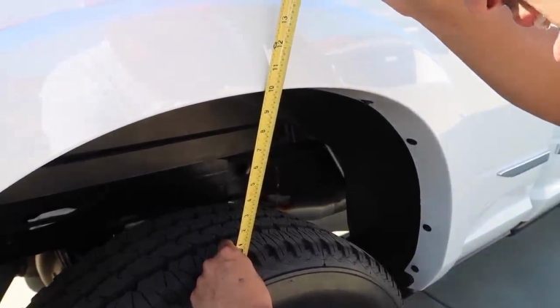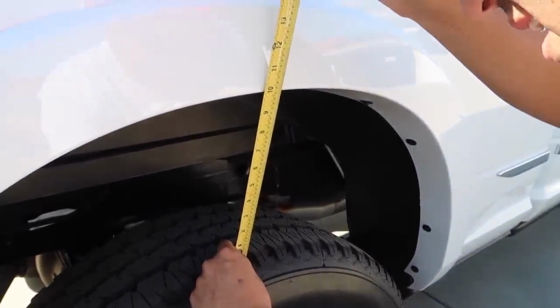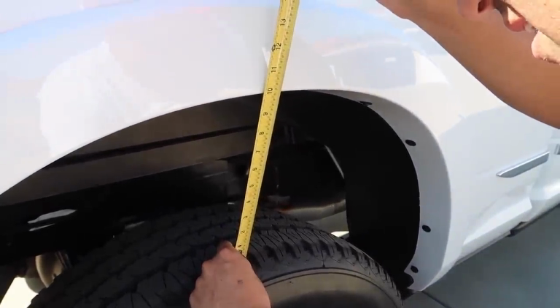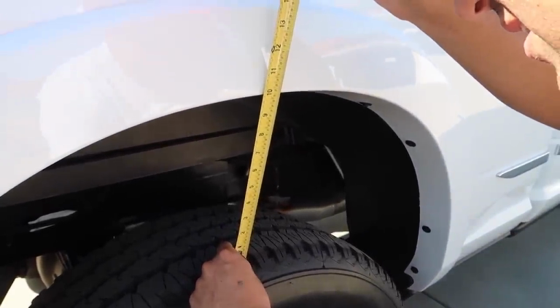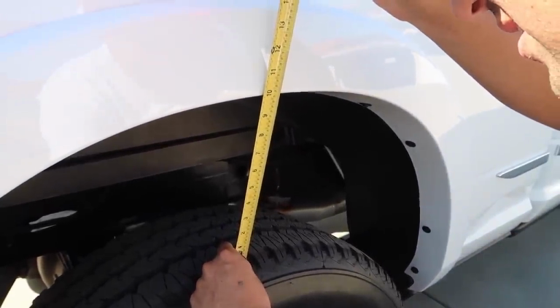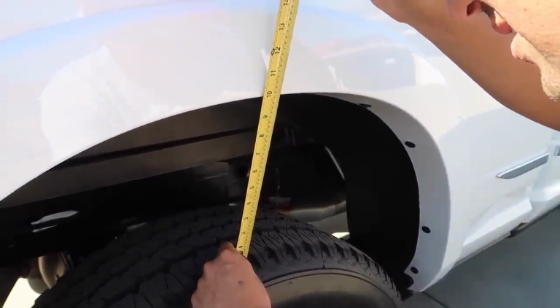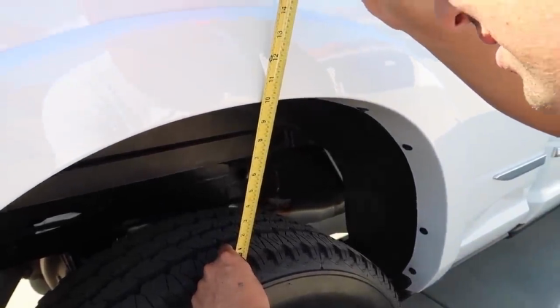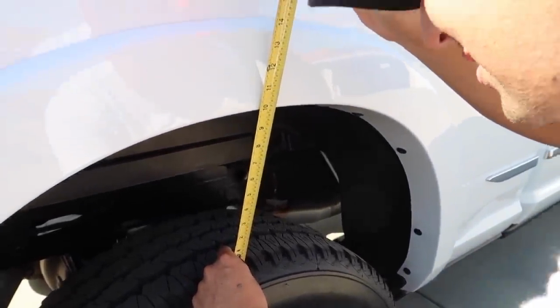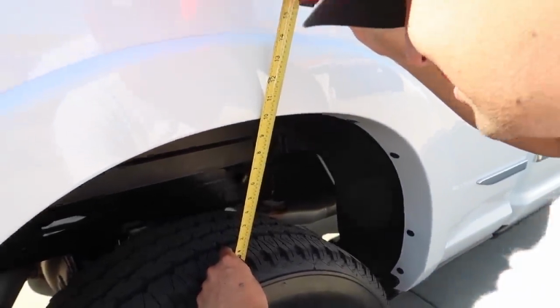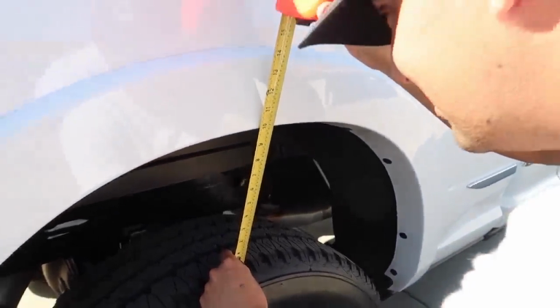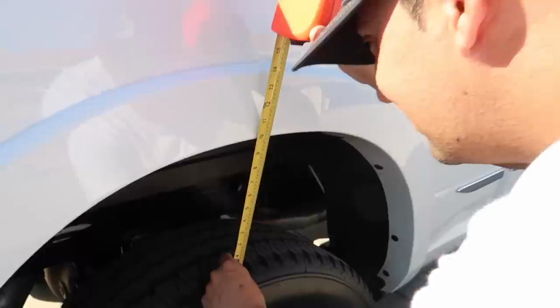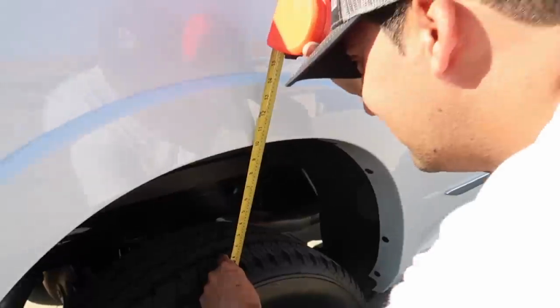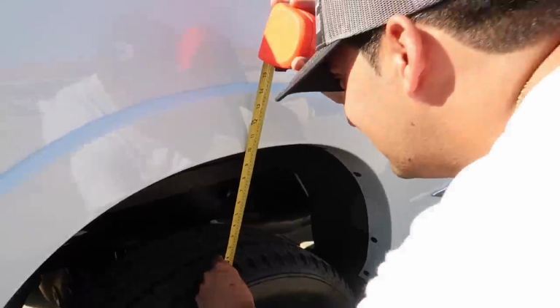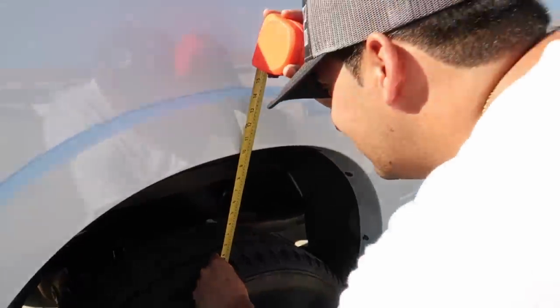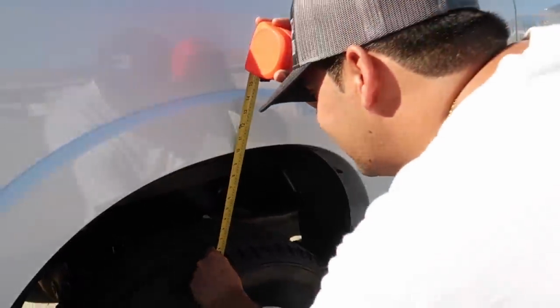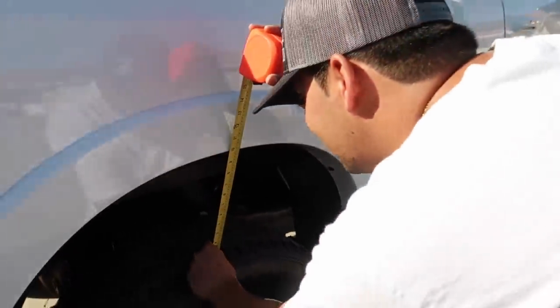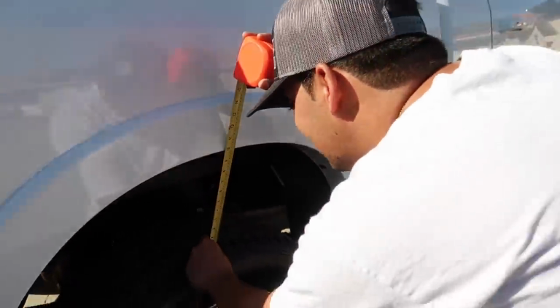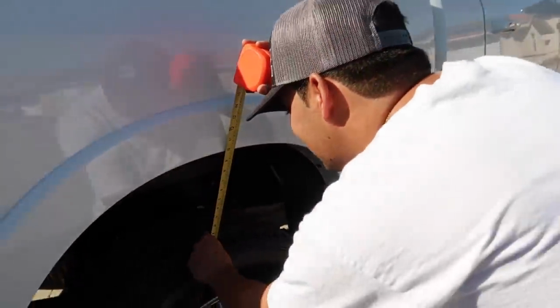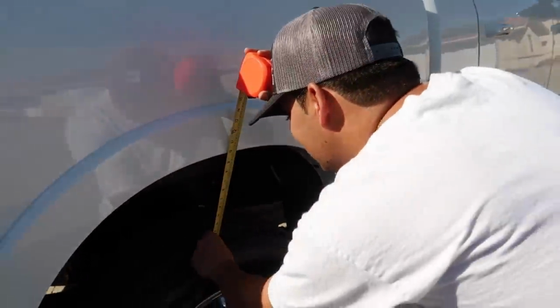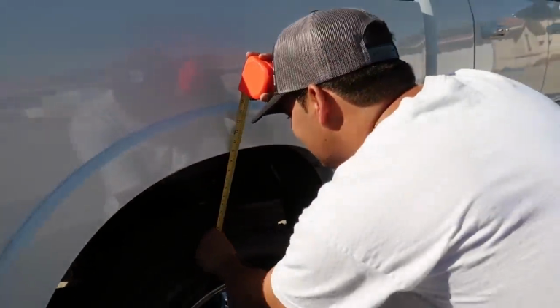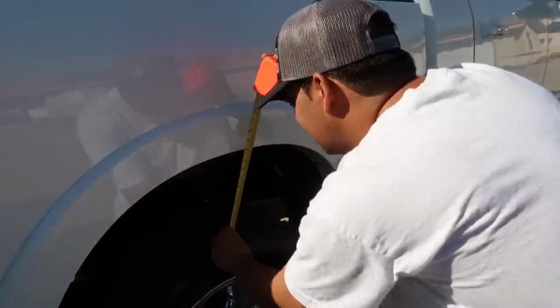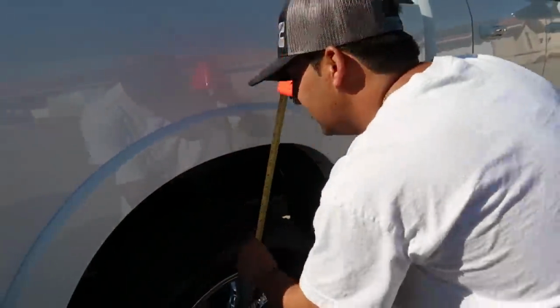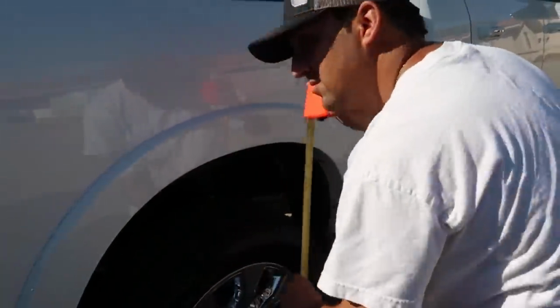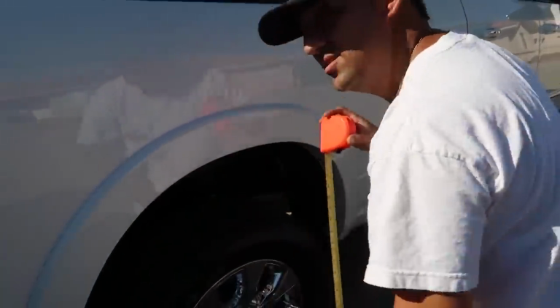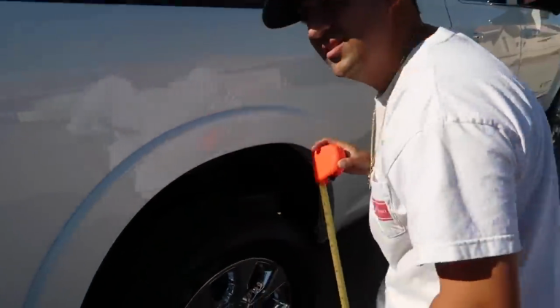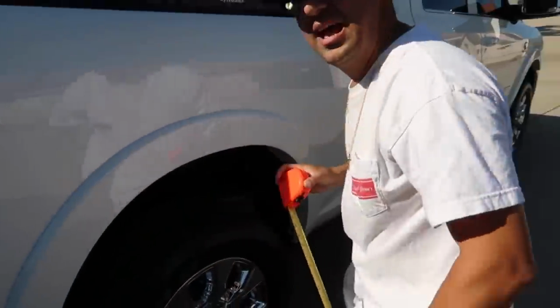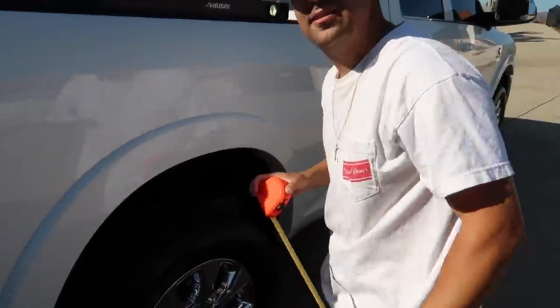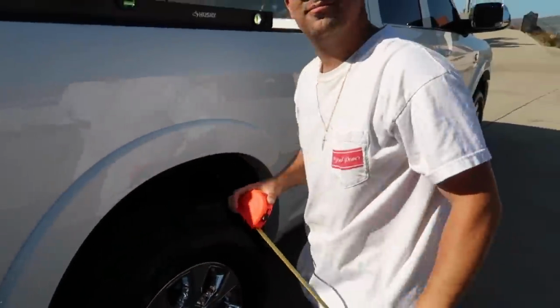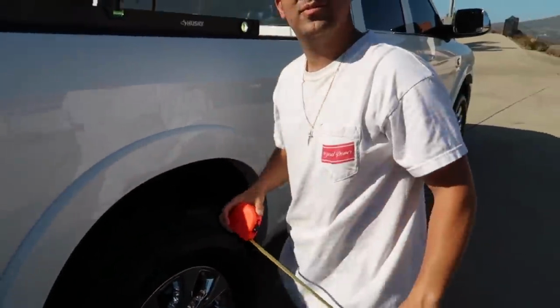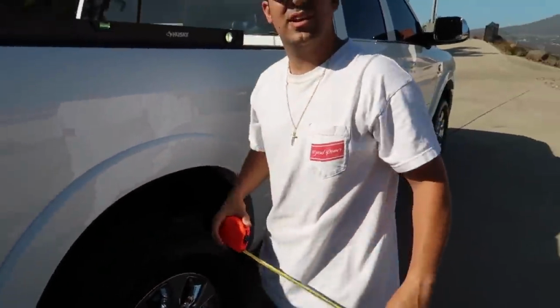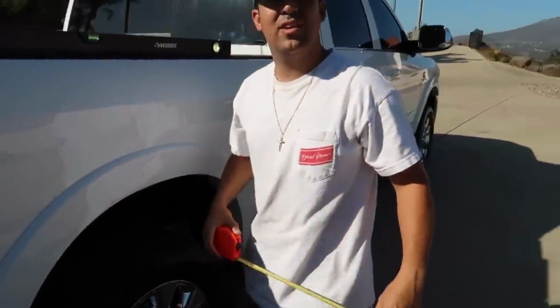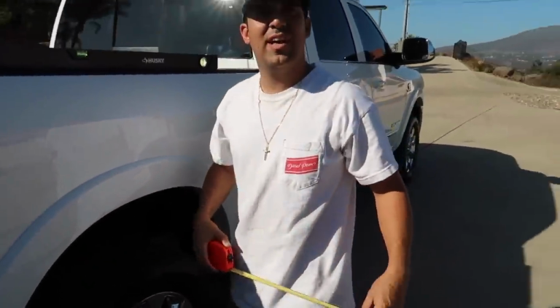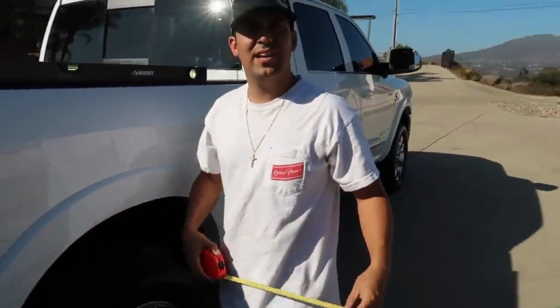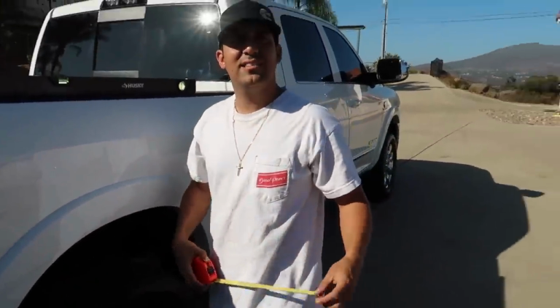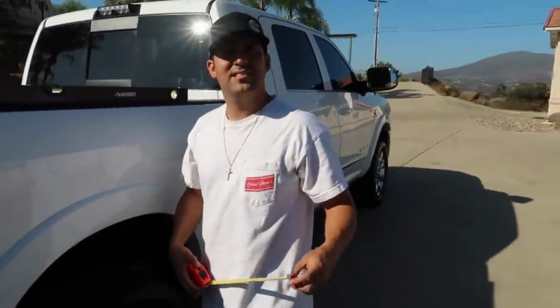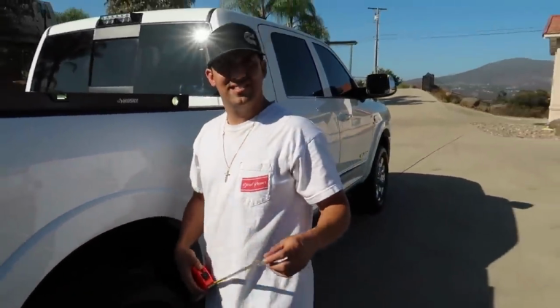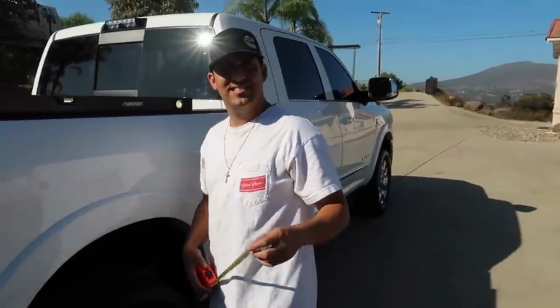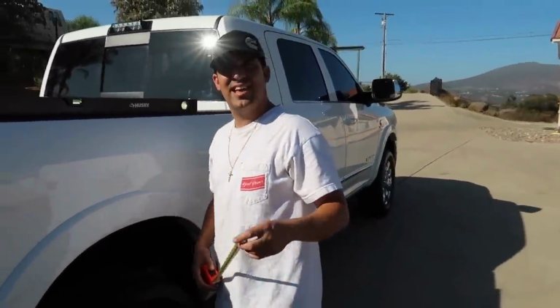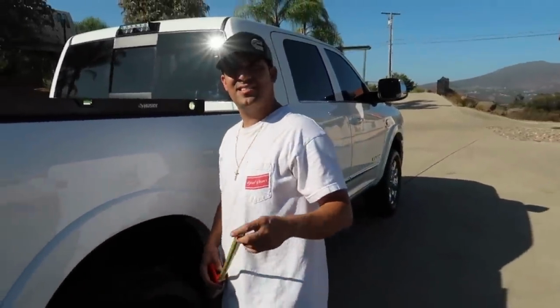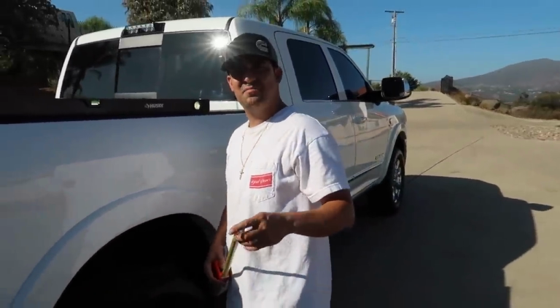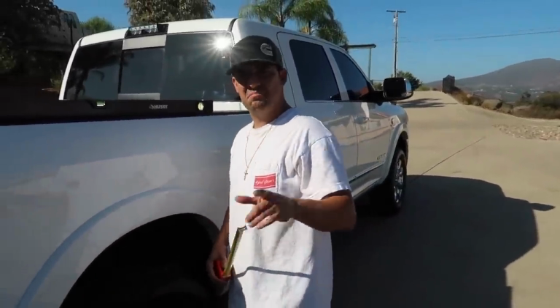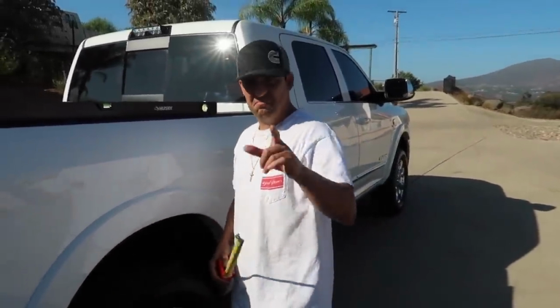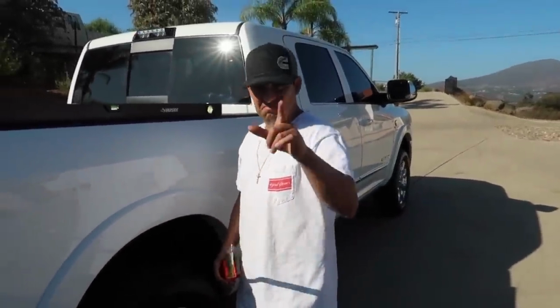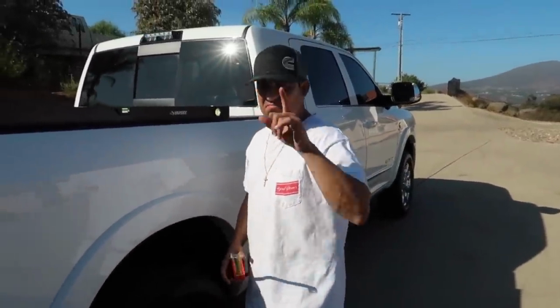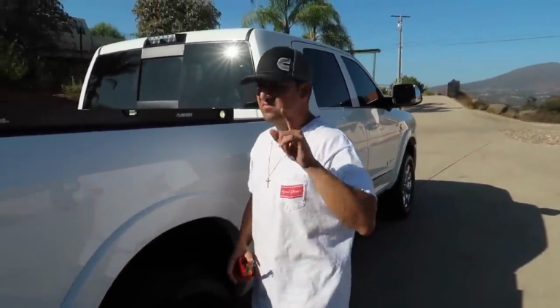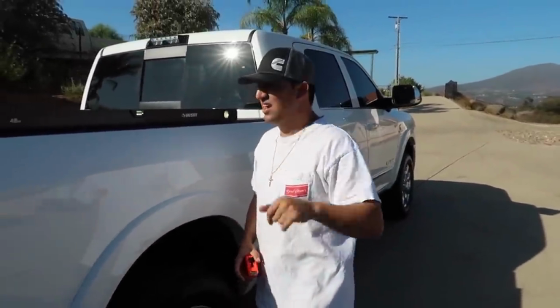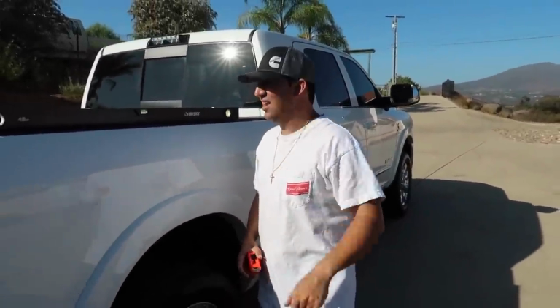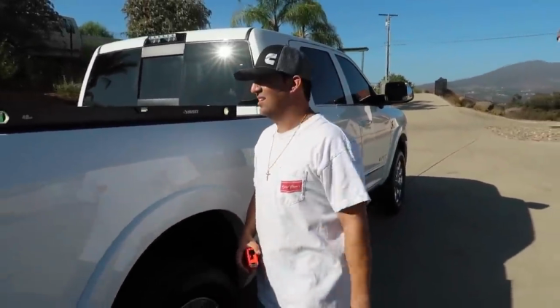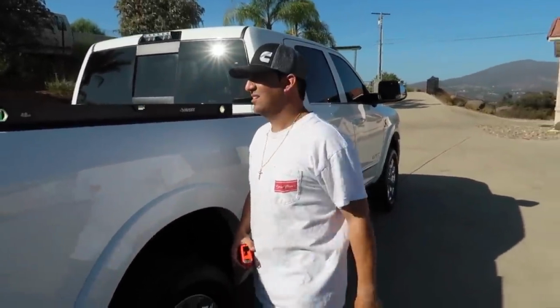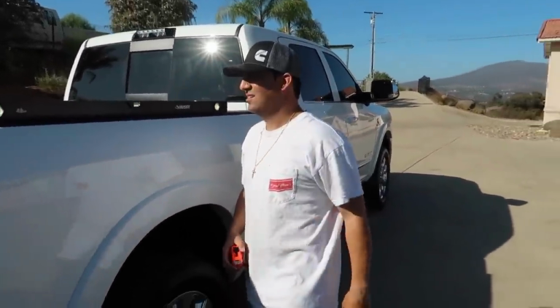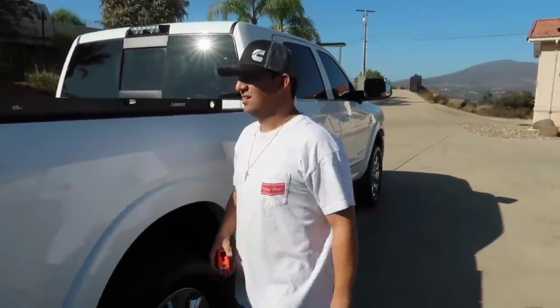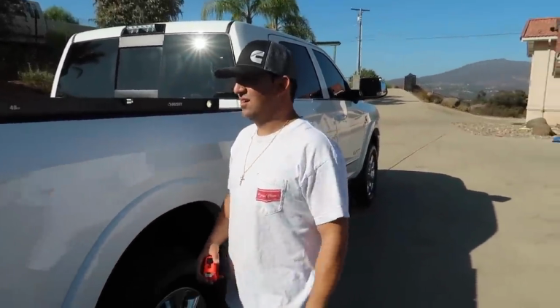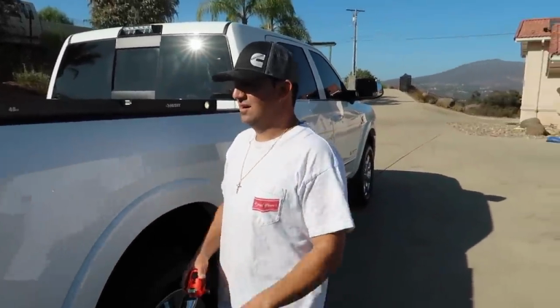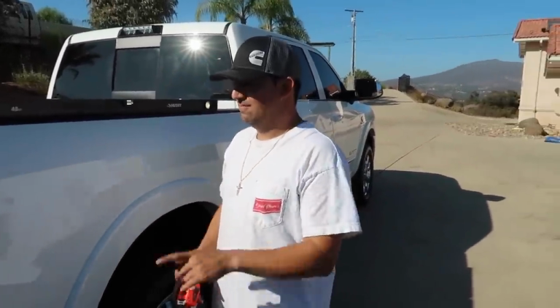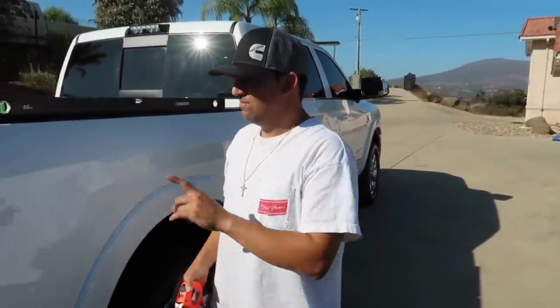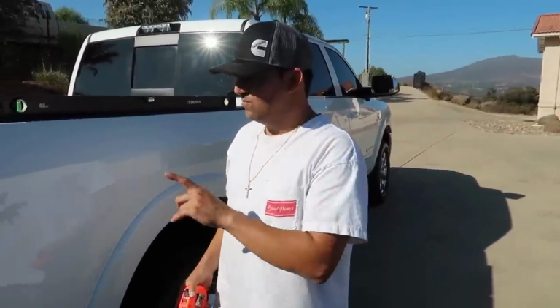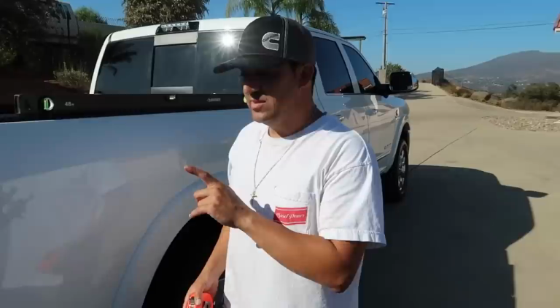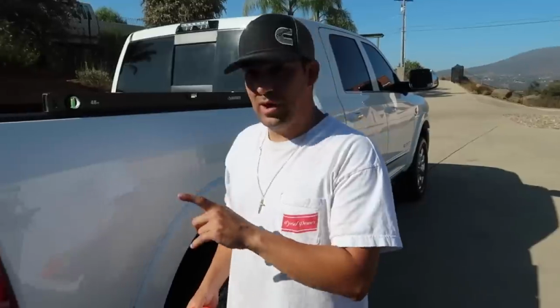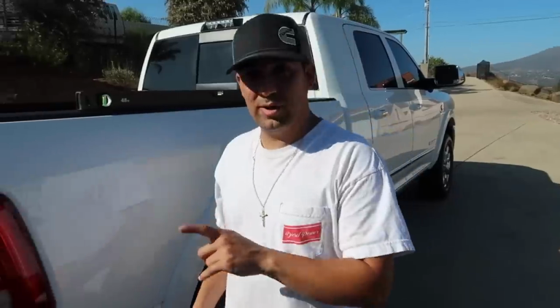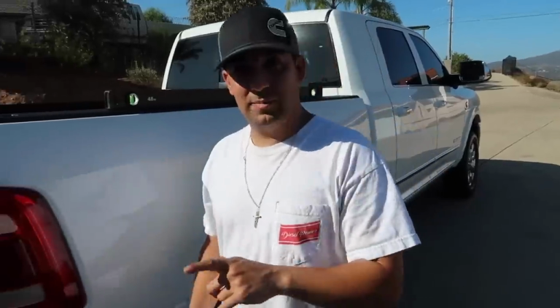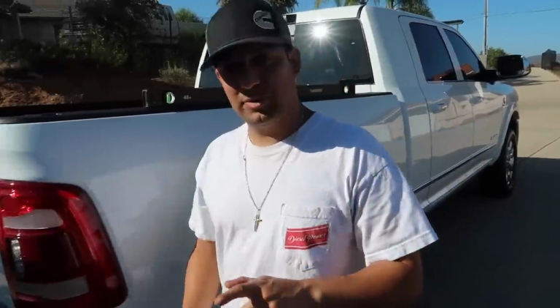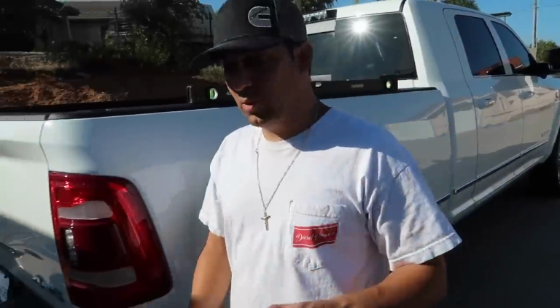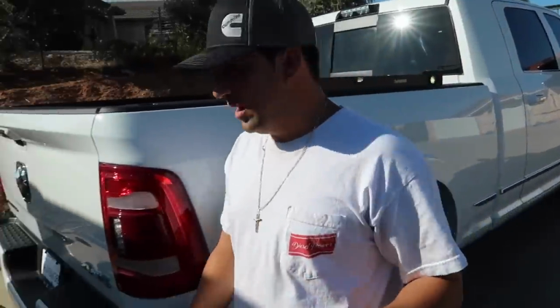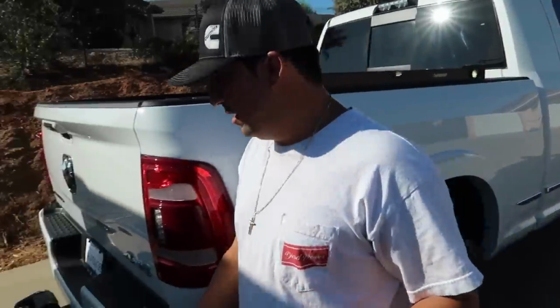Let's take our initial measurement. We are at exactly 10 inches. Yes sir, now we're going to put the weight on and see what happens.